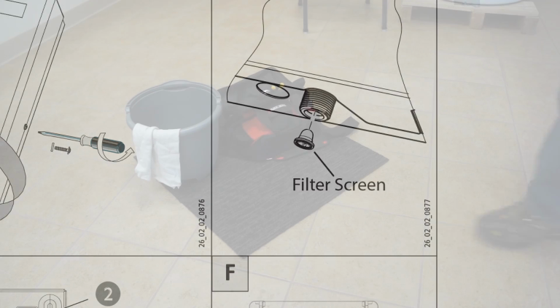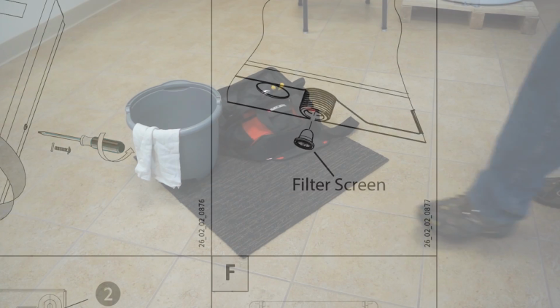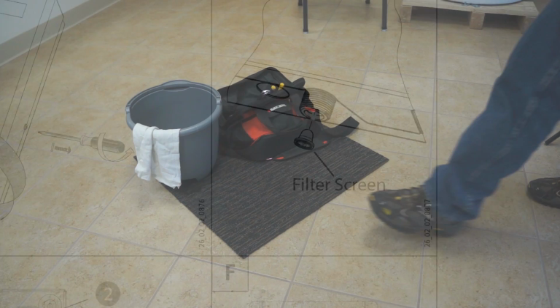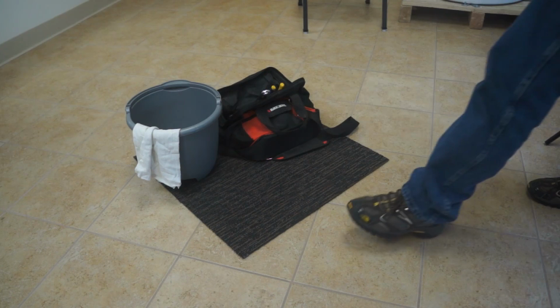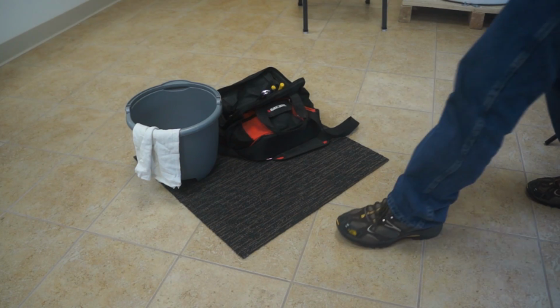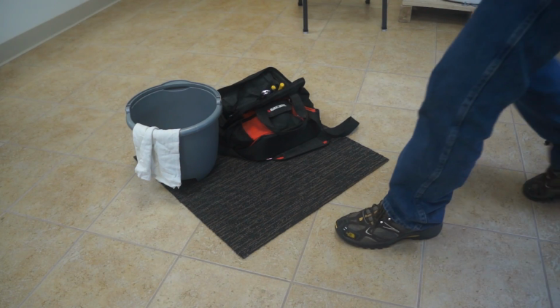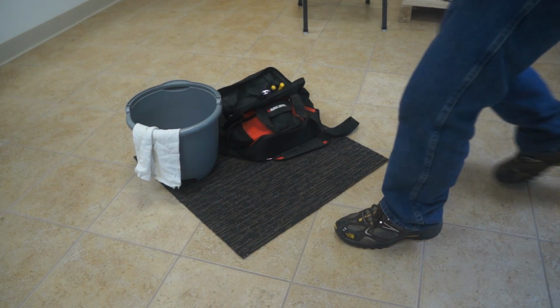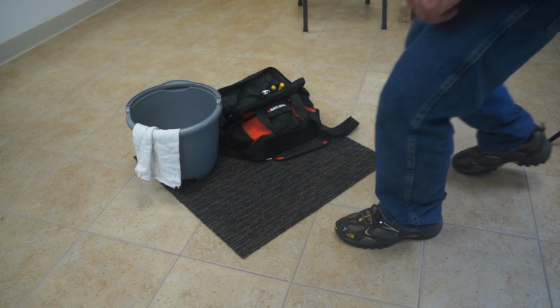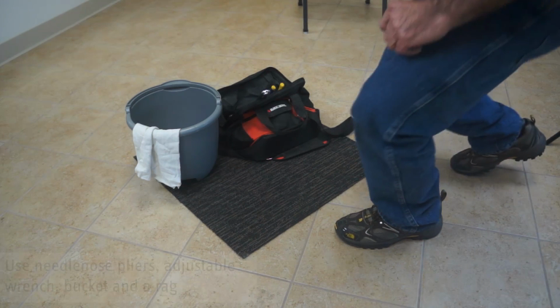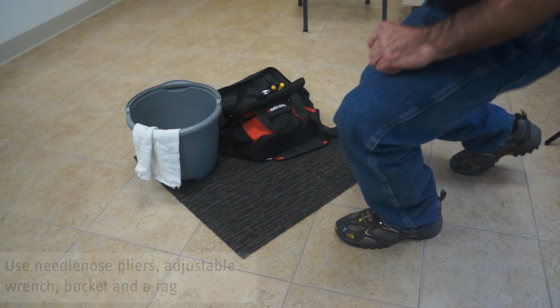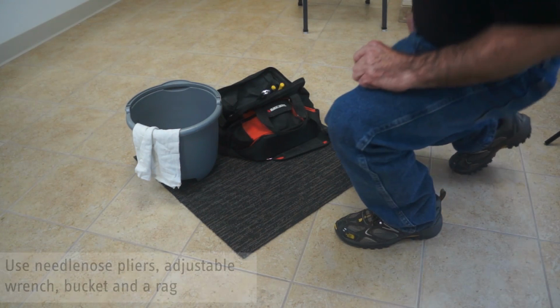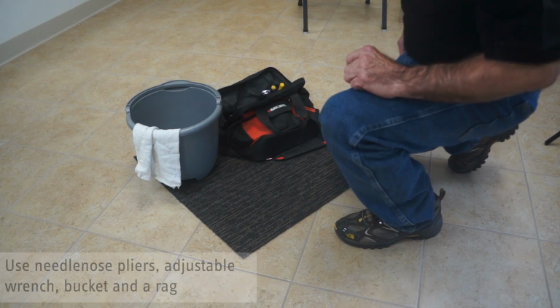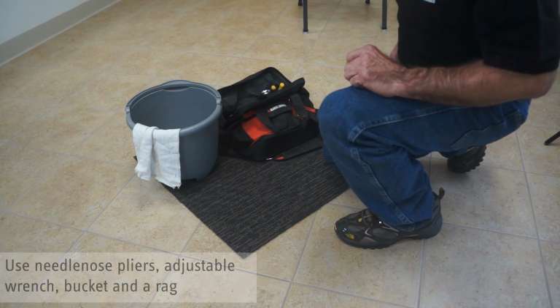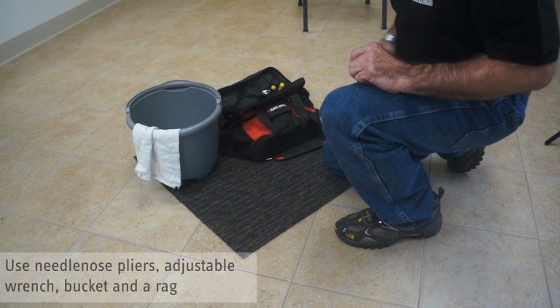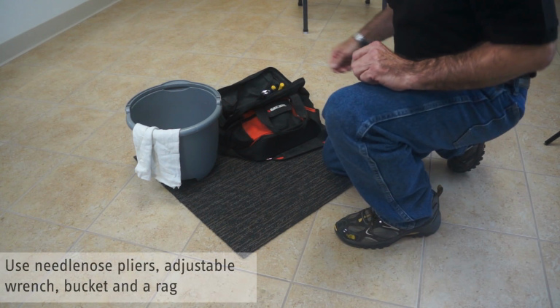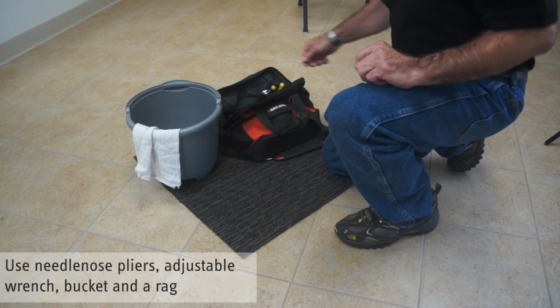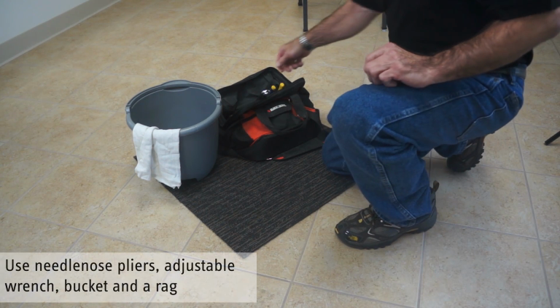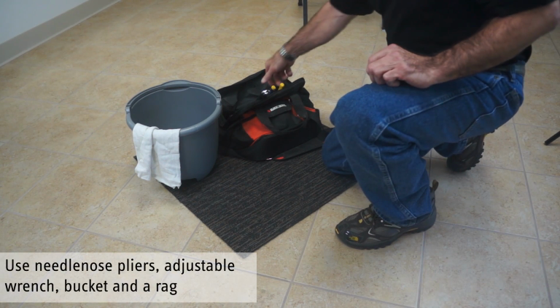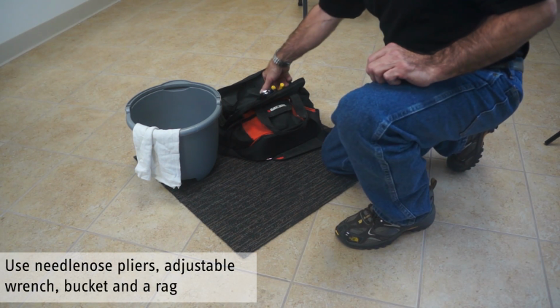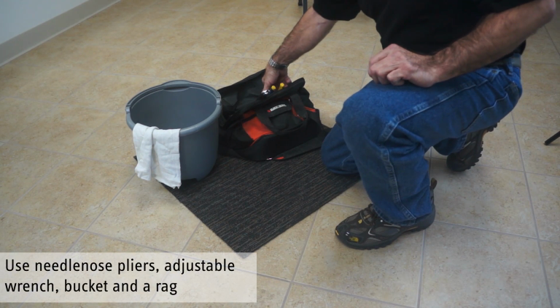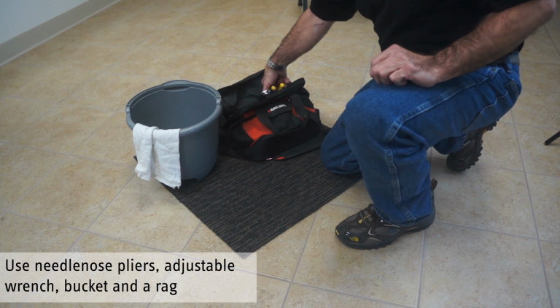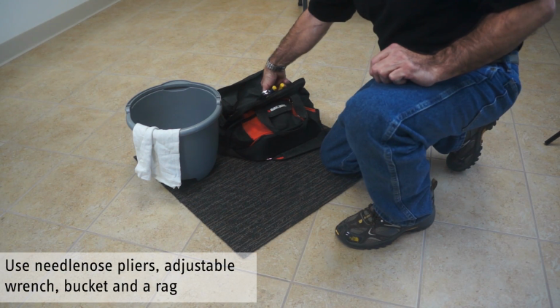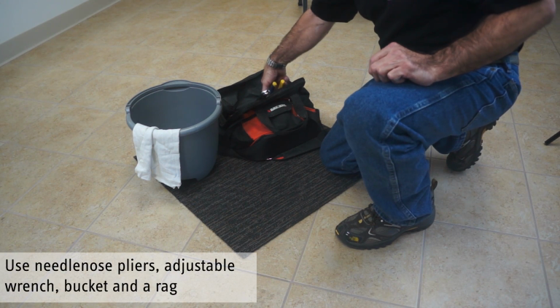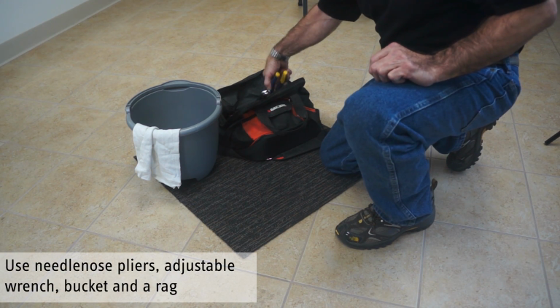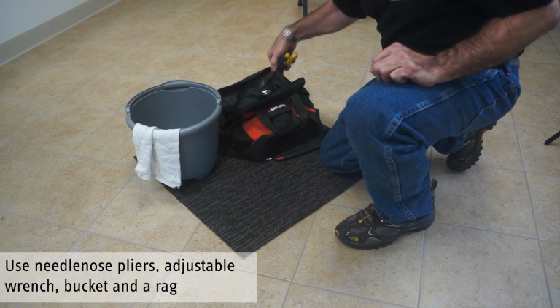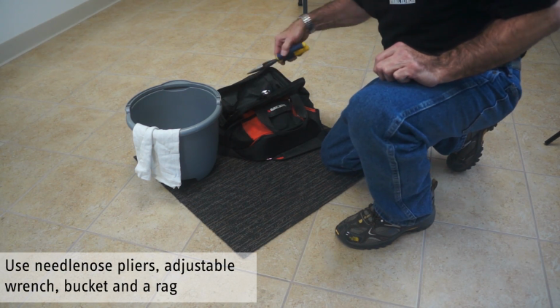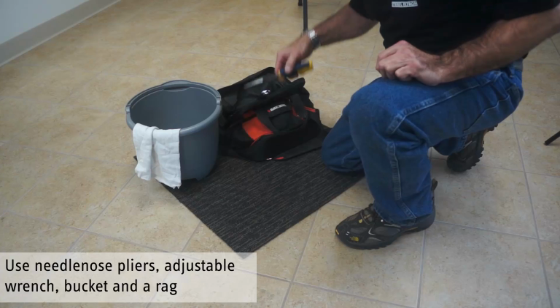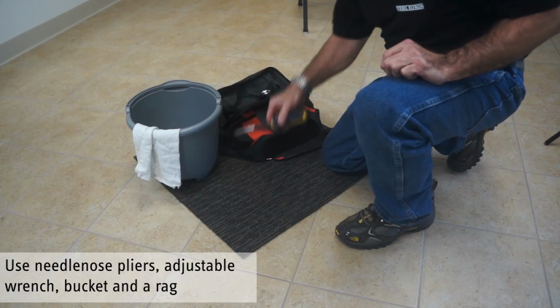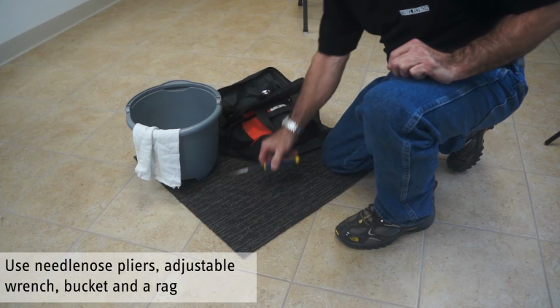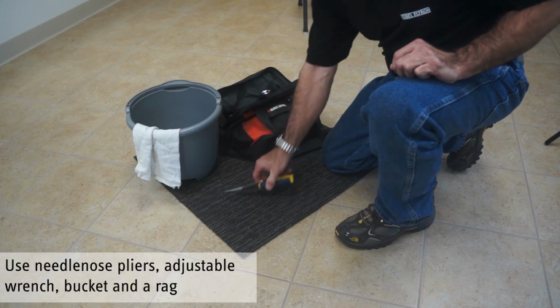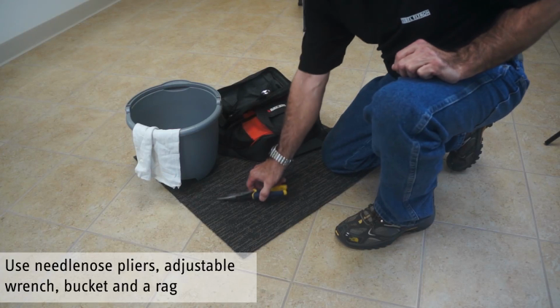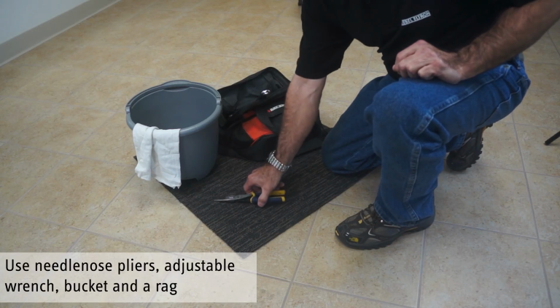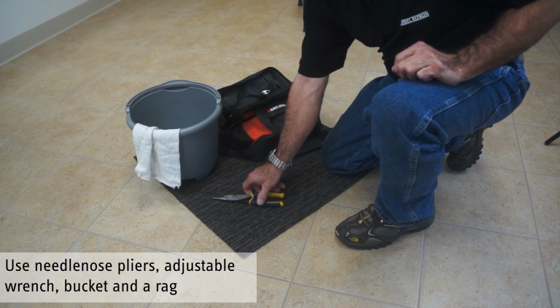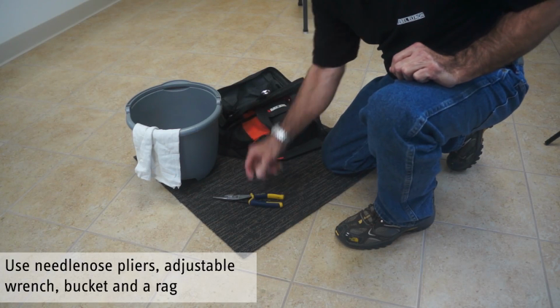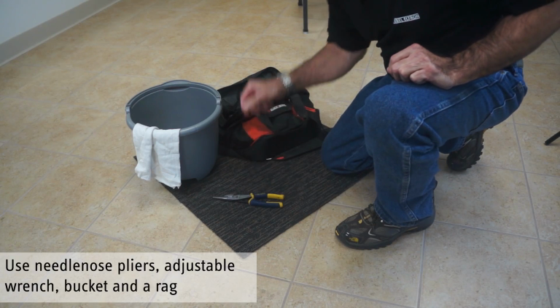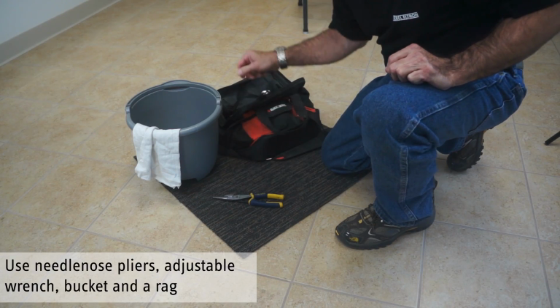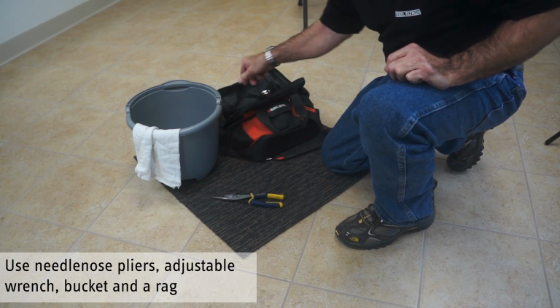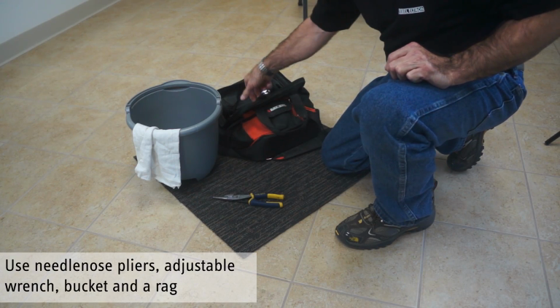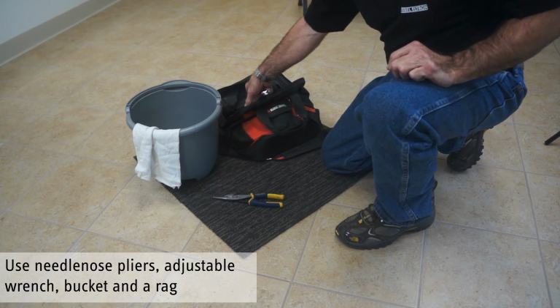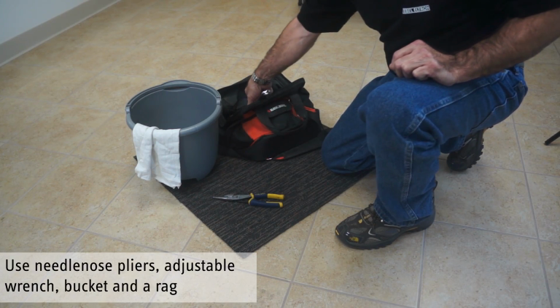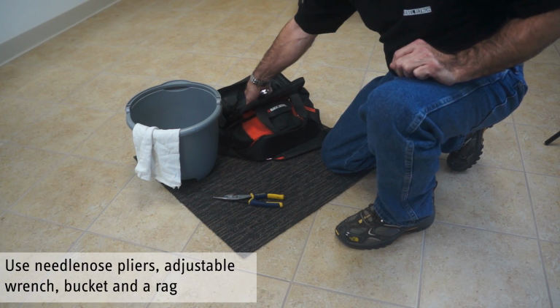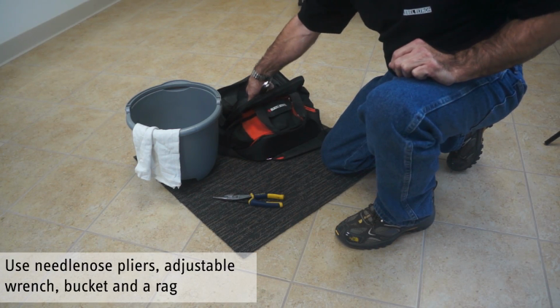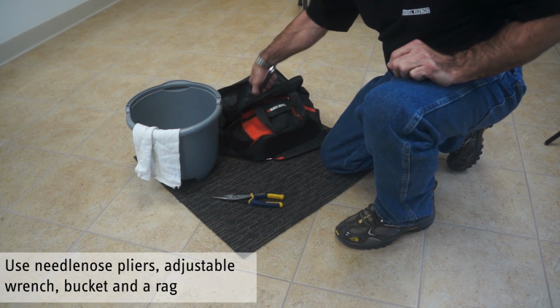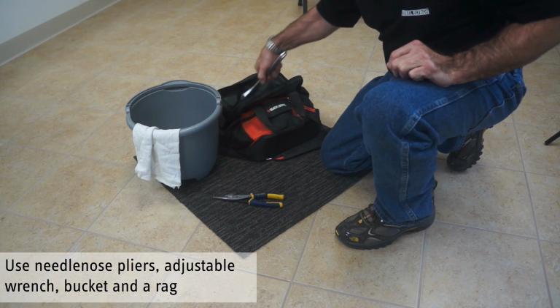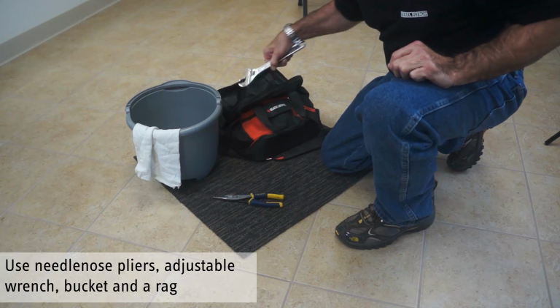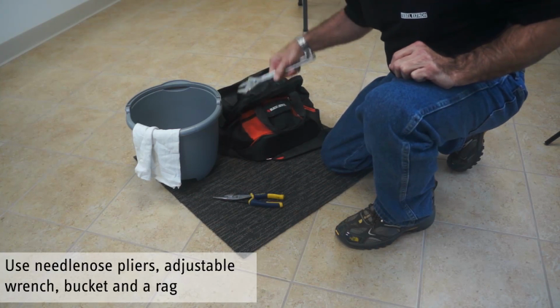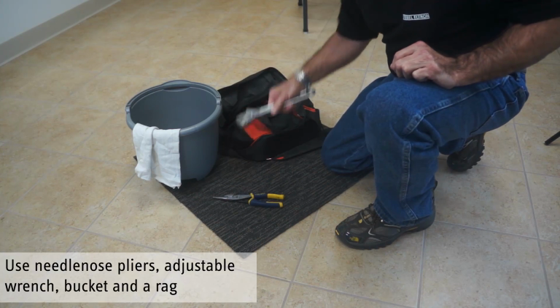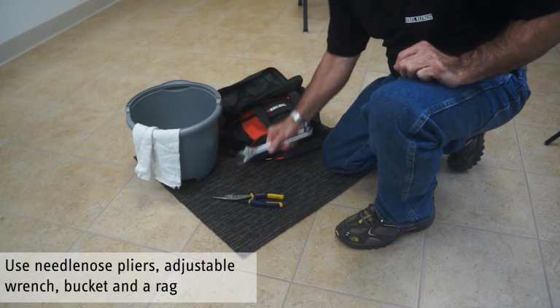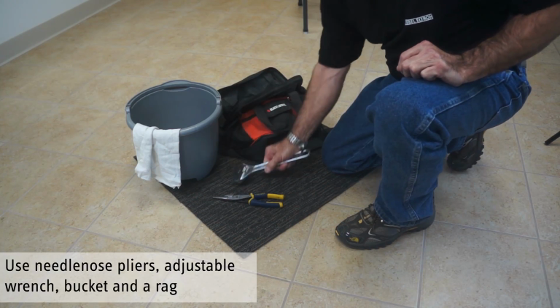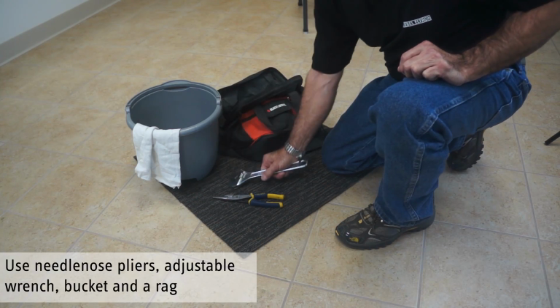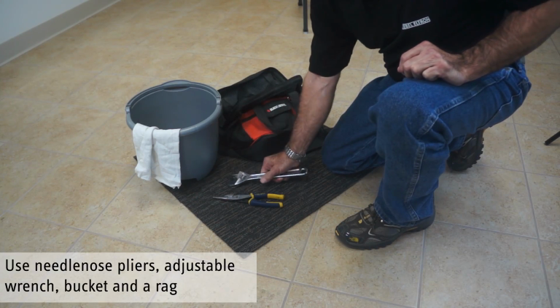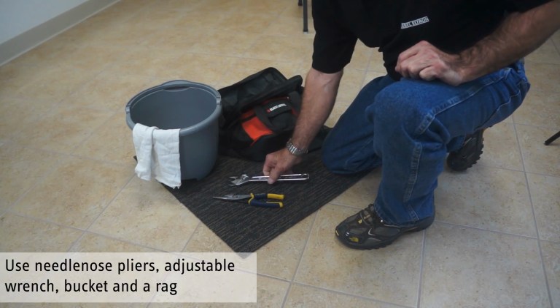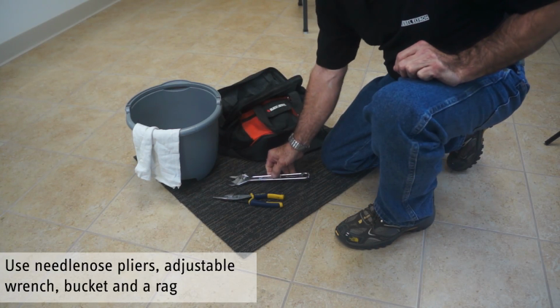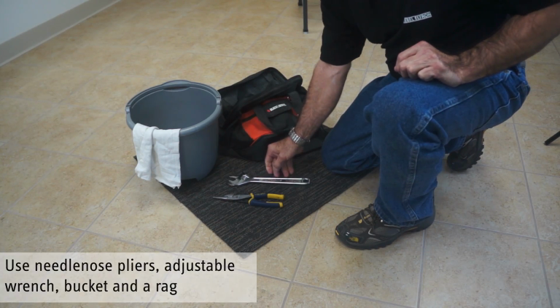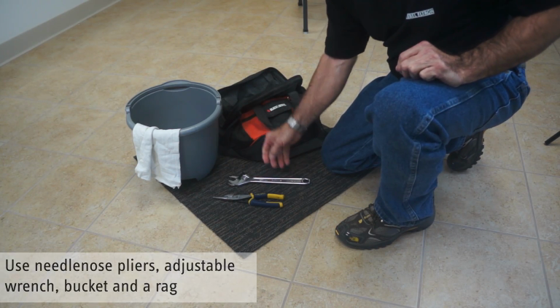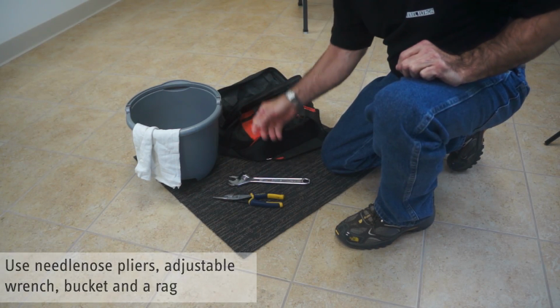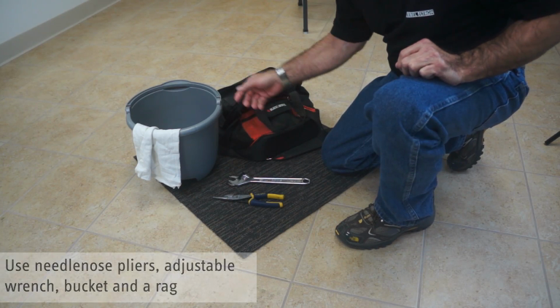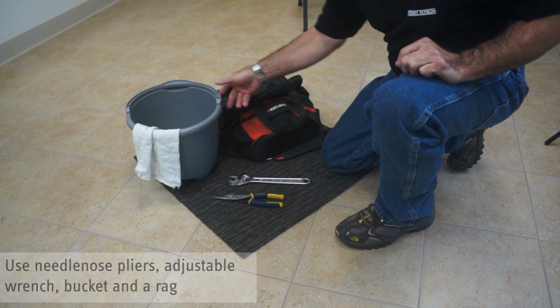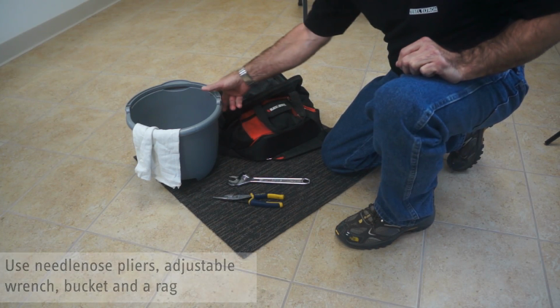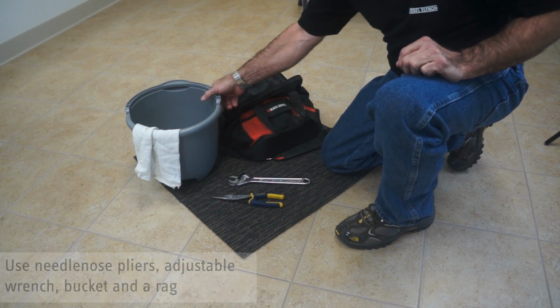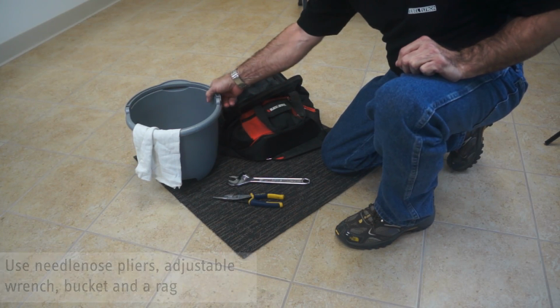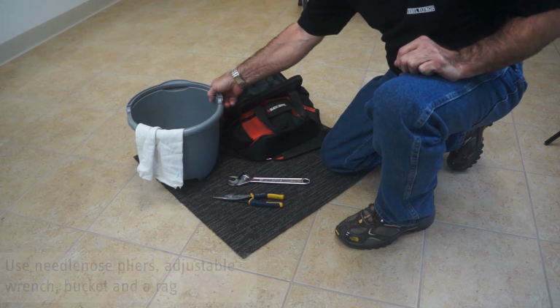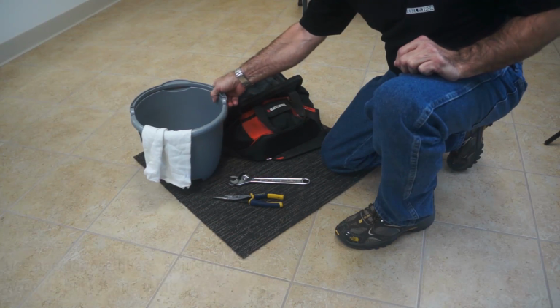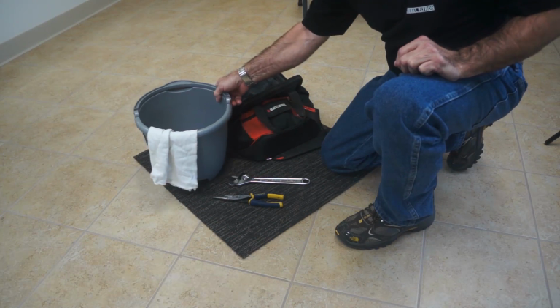To perform this service, you will need needle nose pliers, an adjustable wrench, an empty bucket, and a rag.